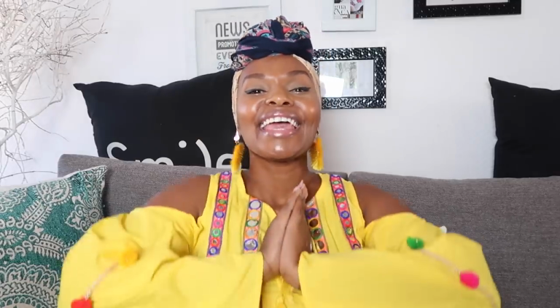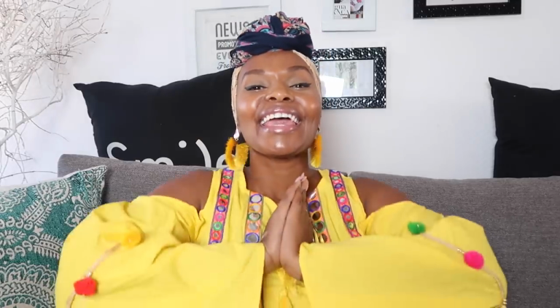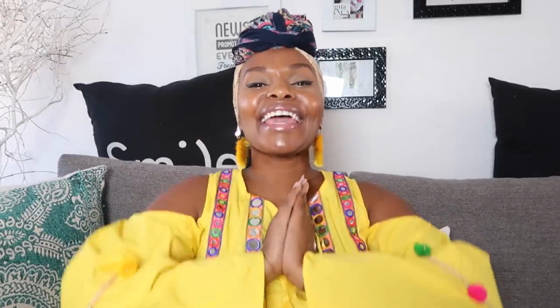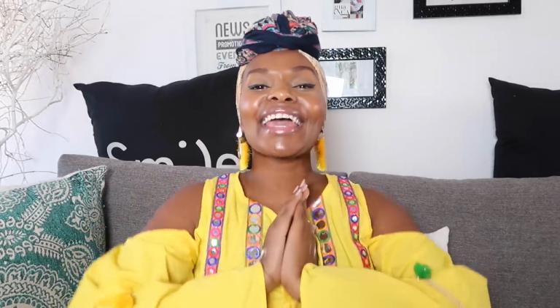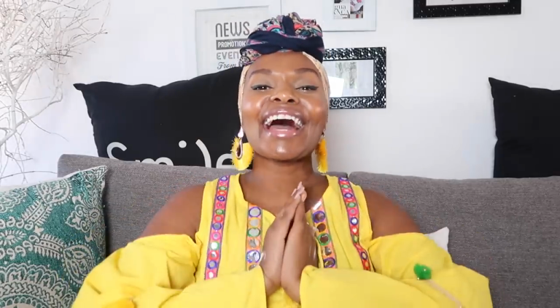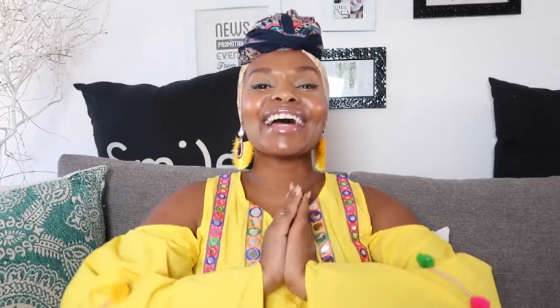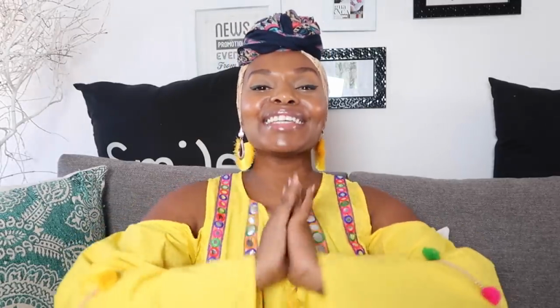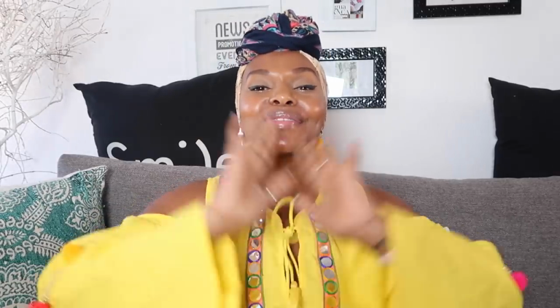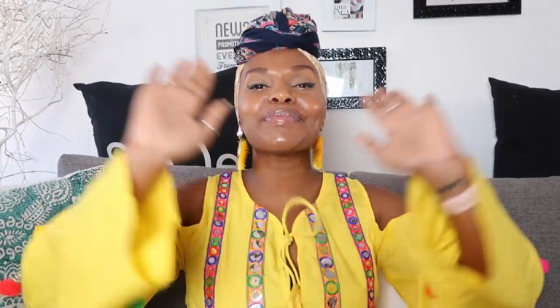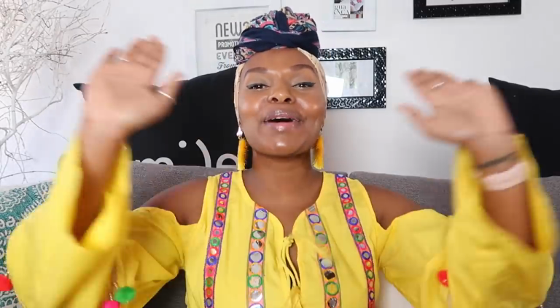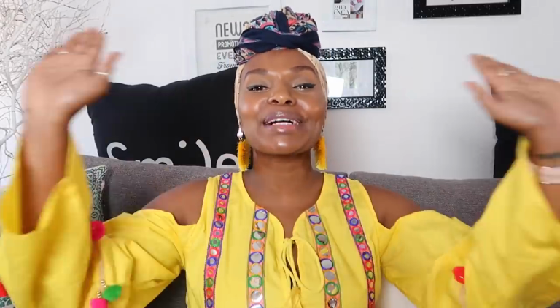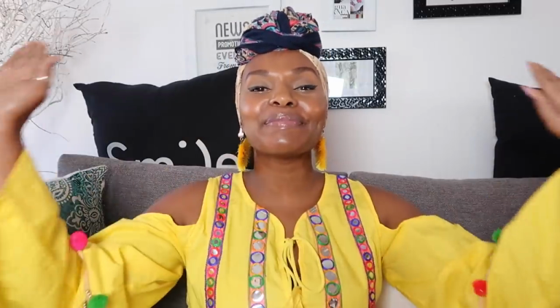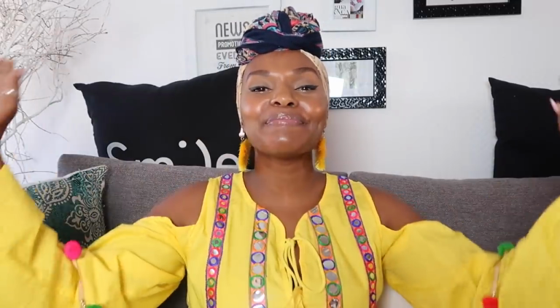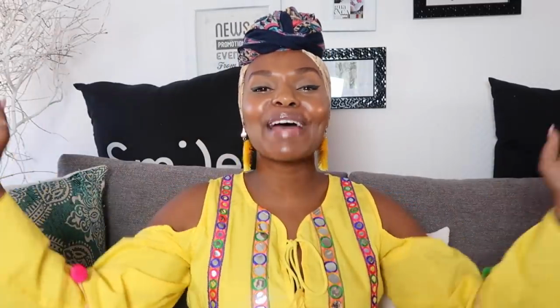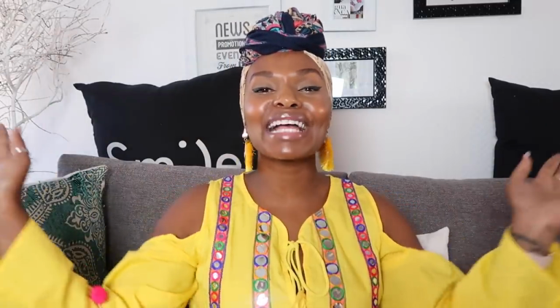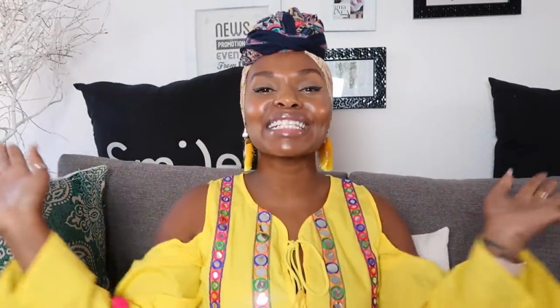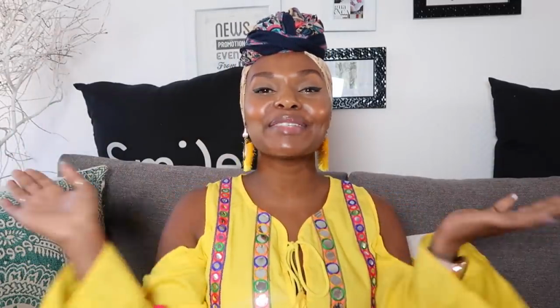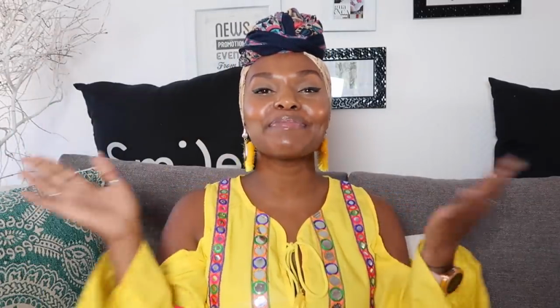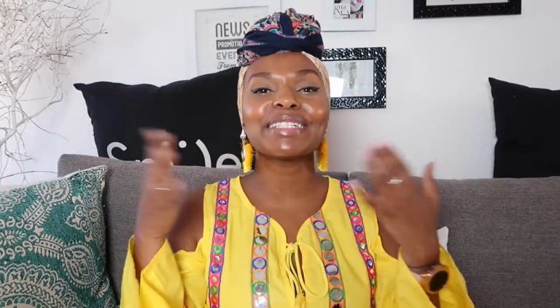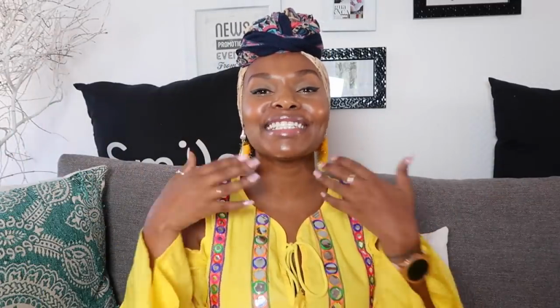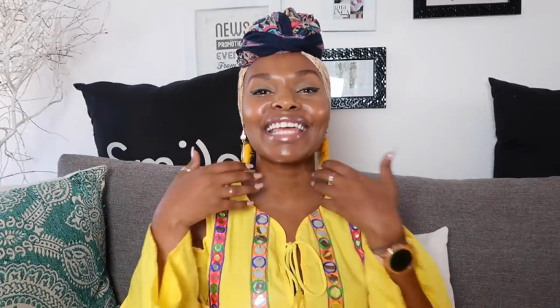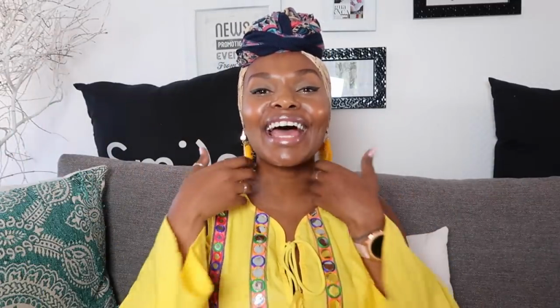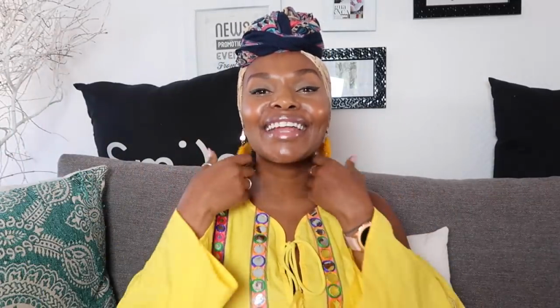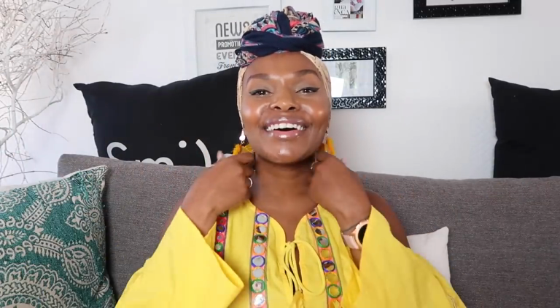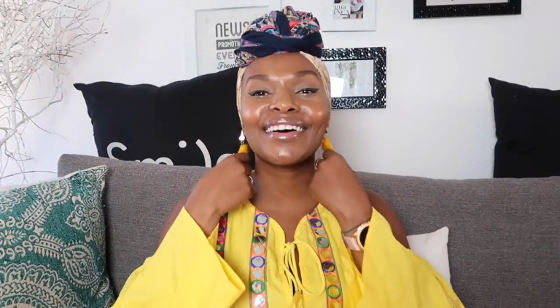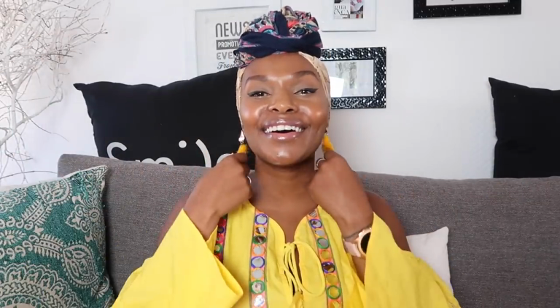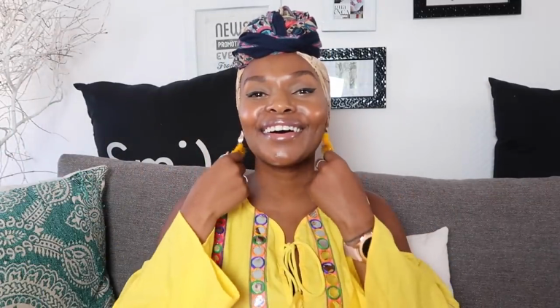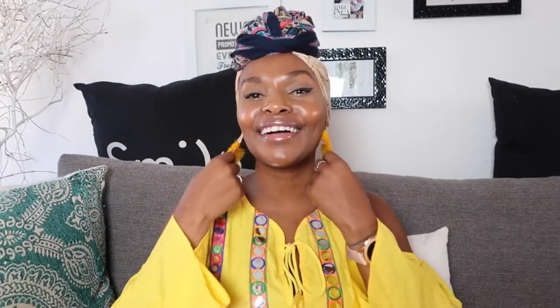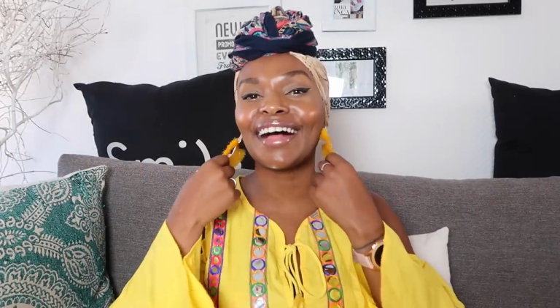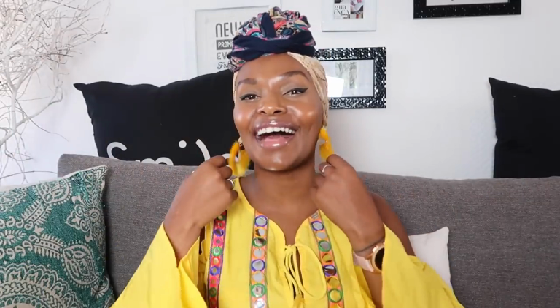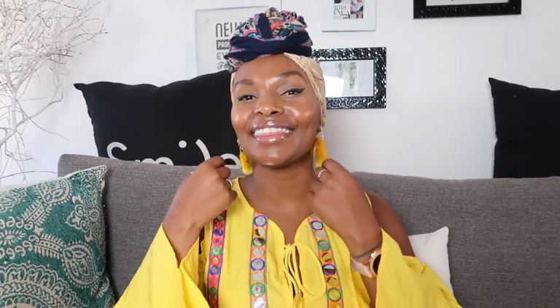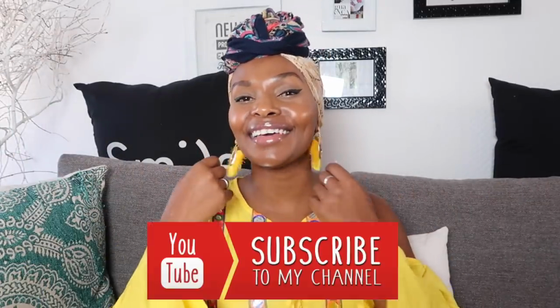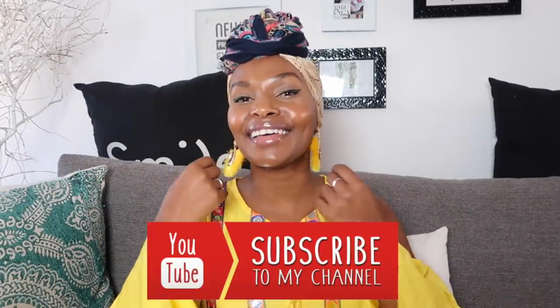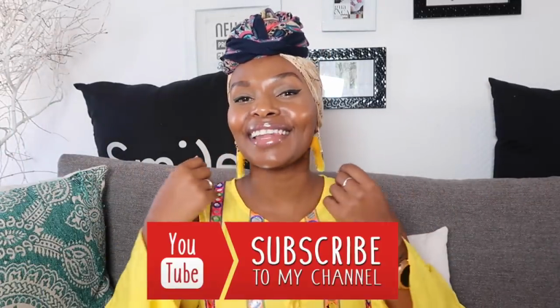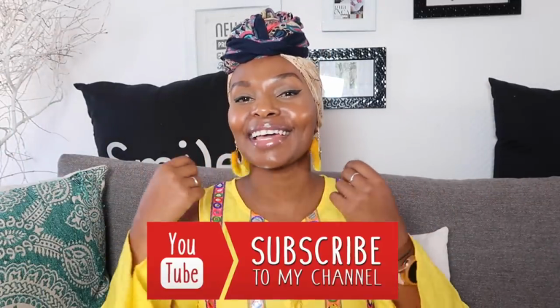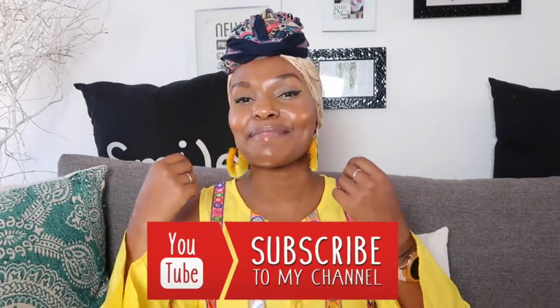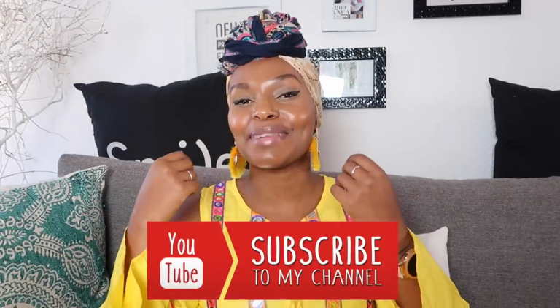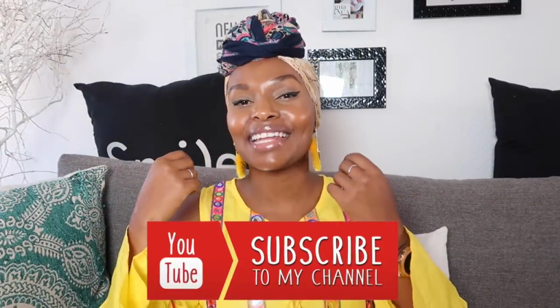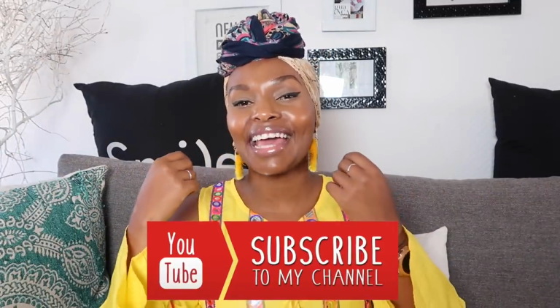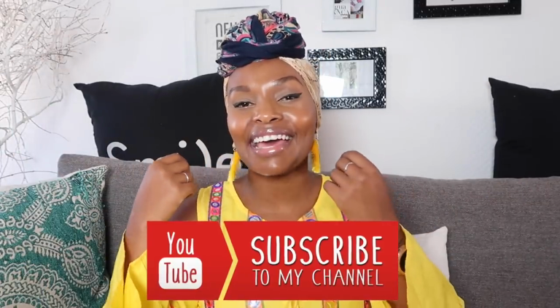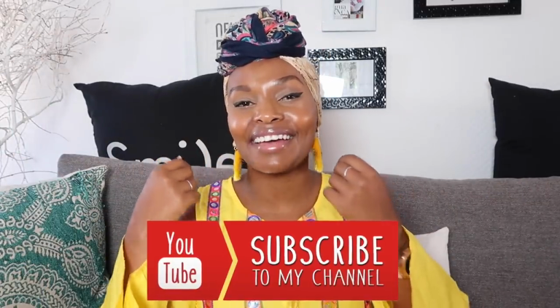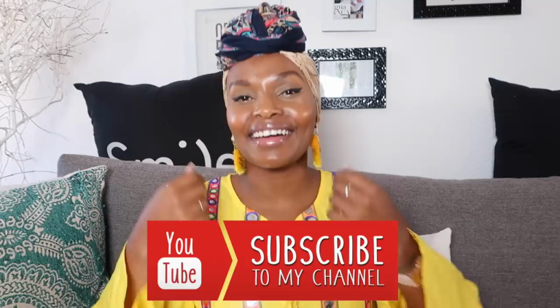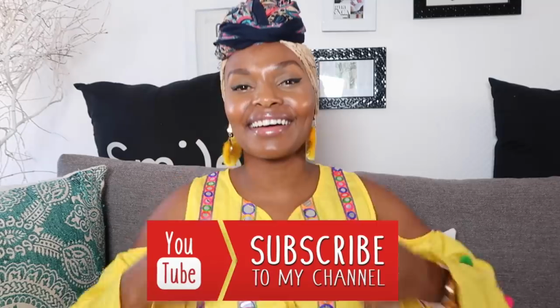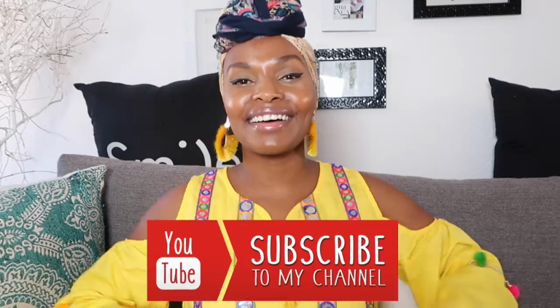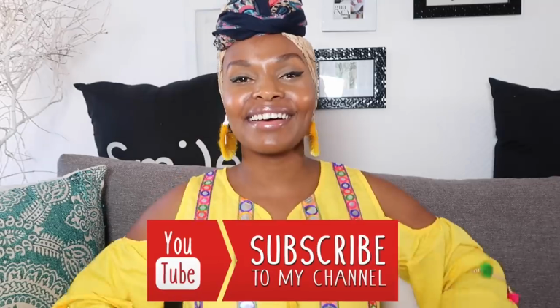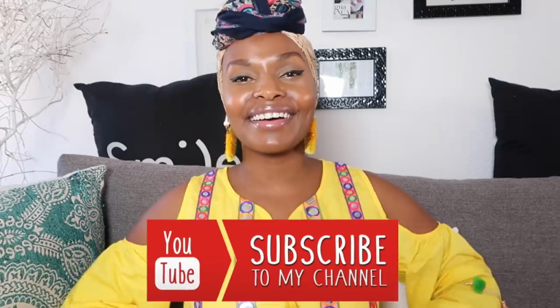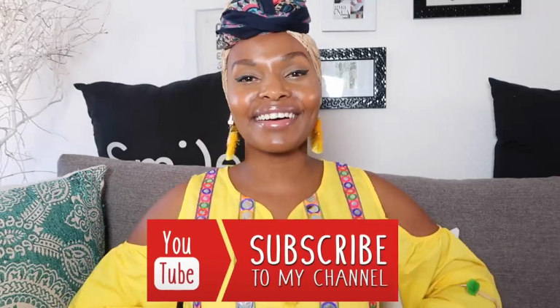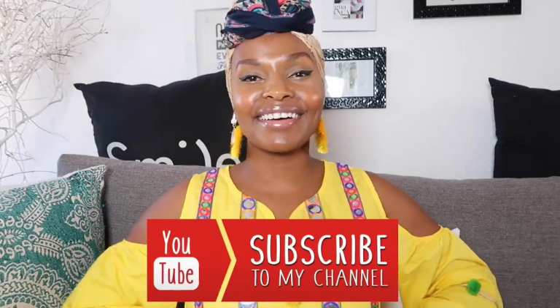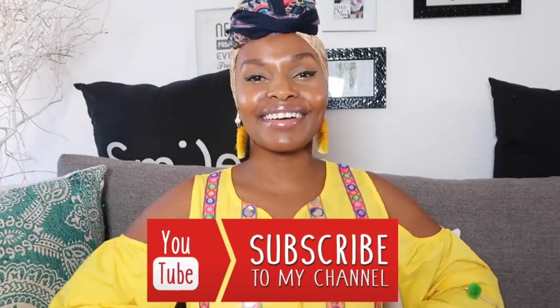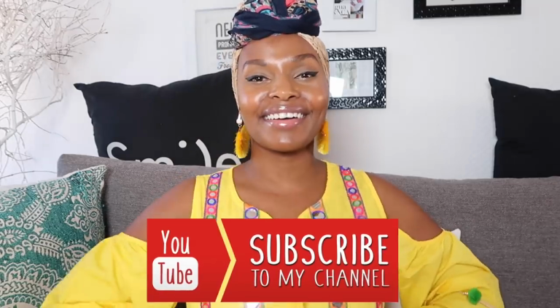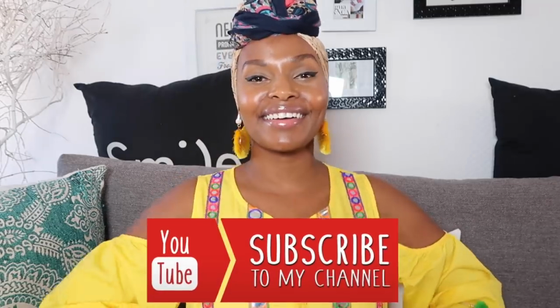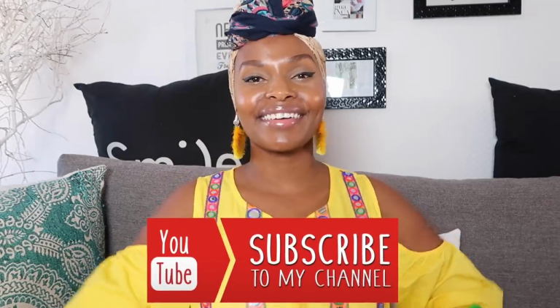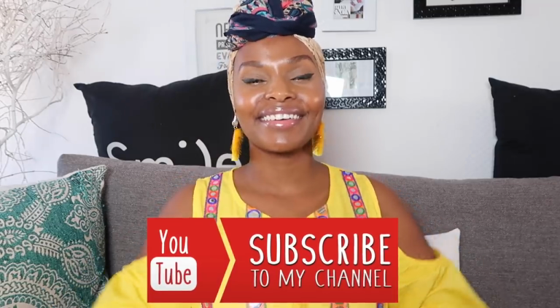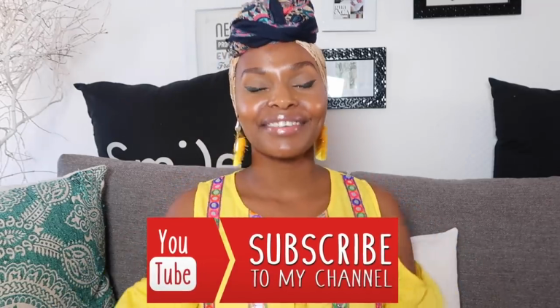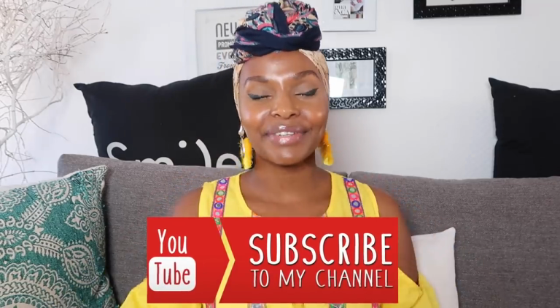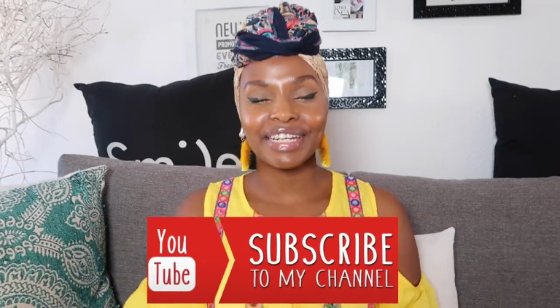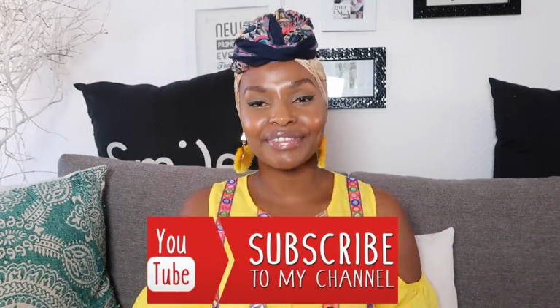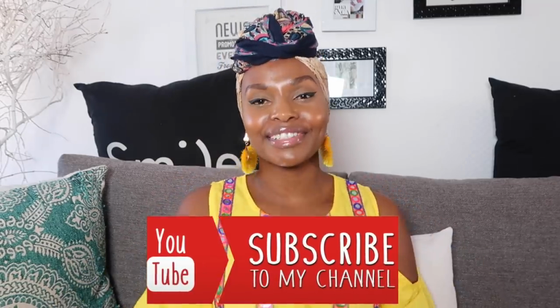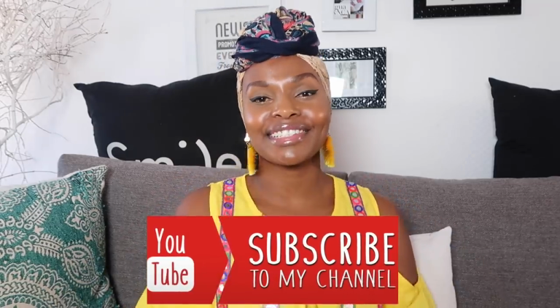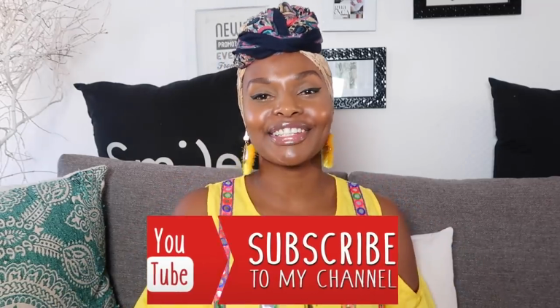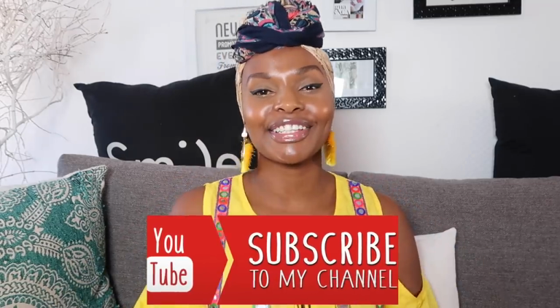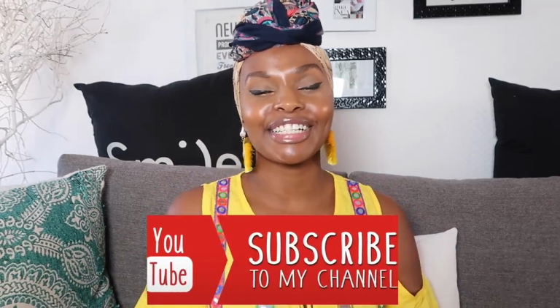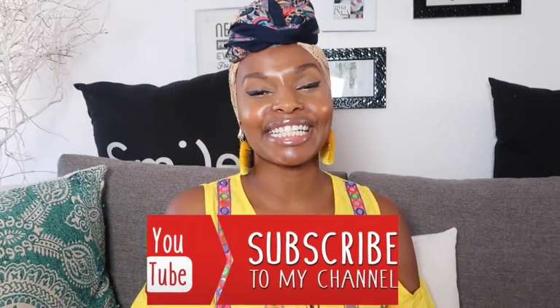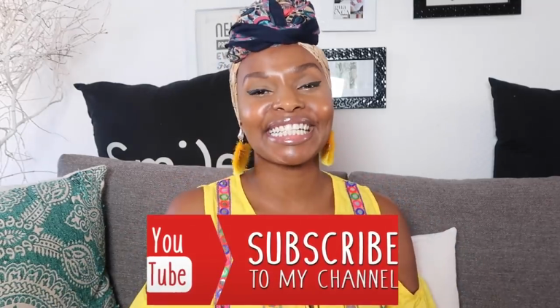Hey guys, welcome back to my channel. I look like a banana — whatever, it's a look.